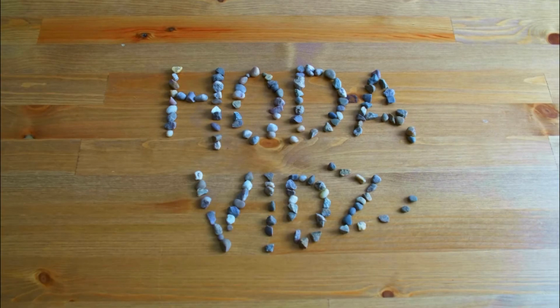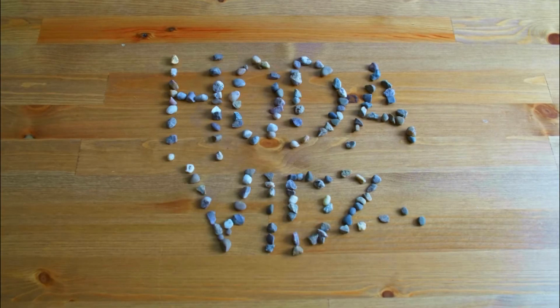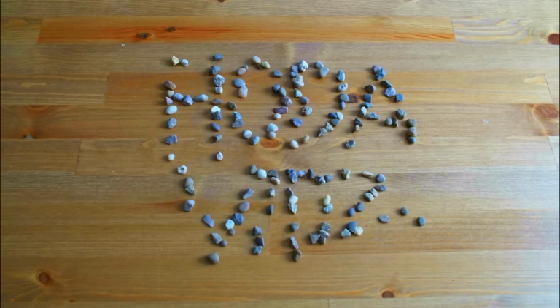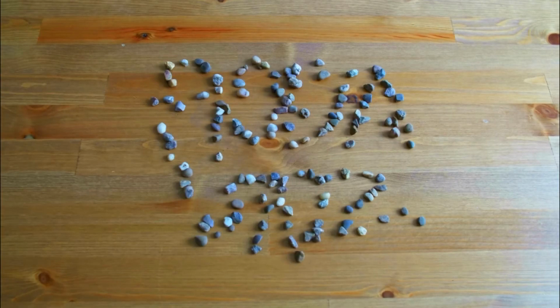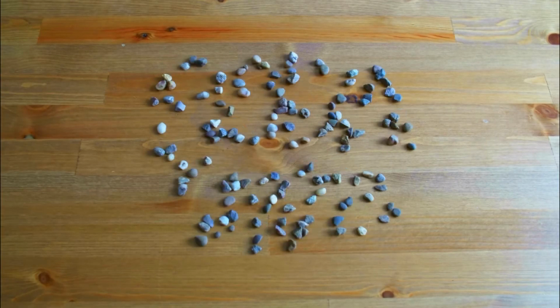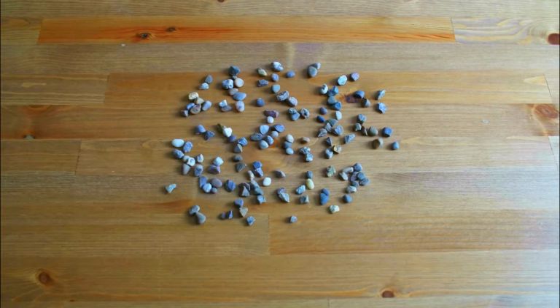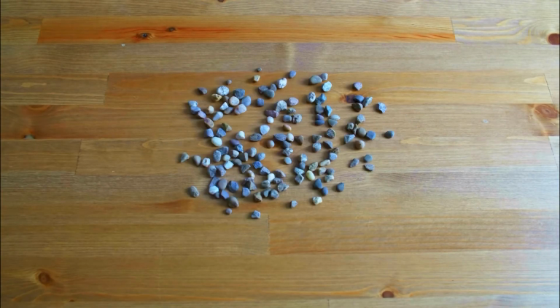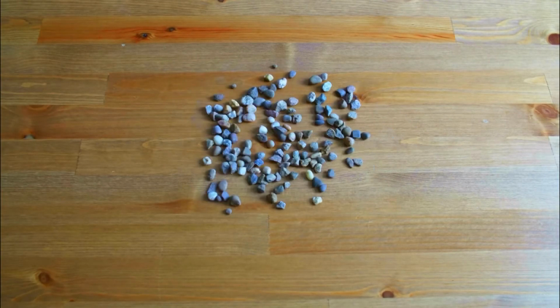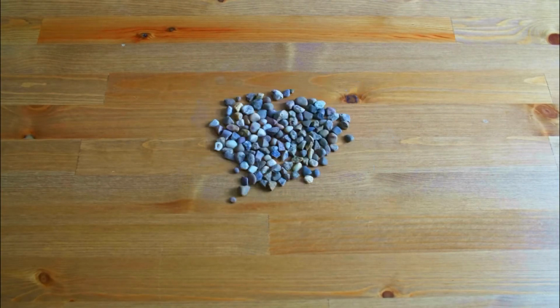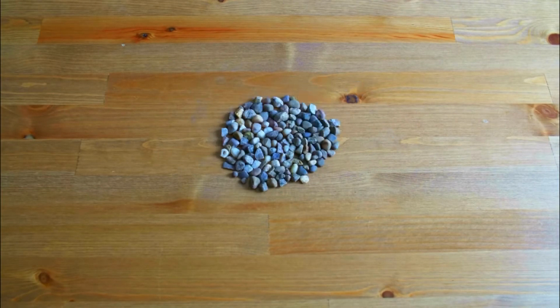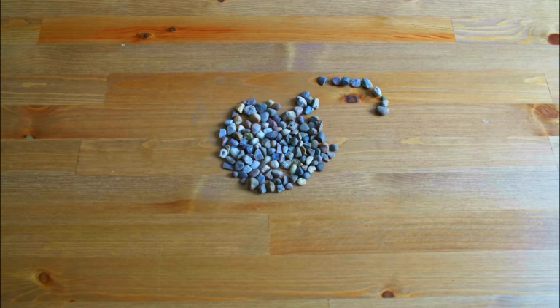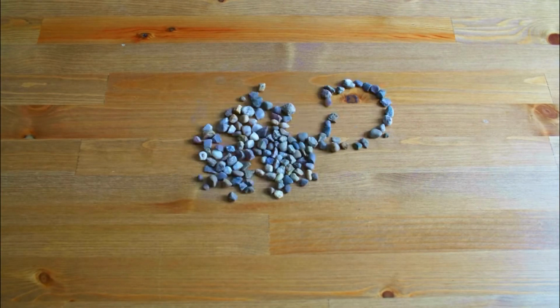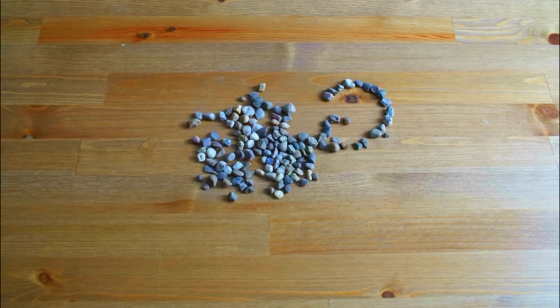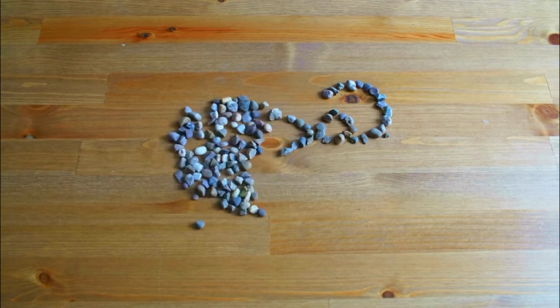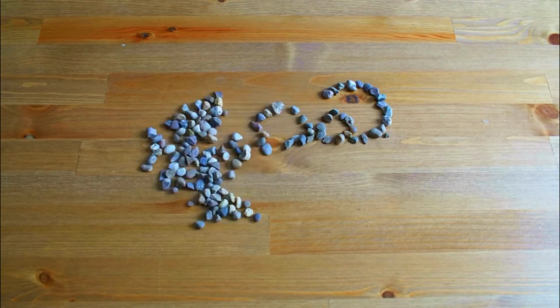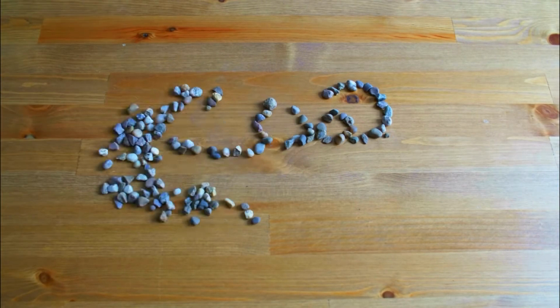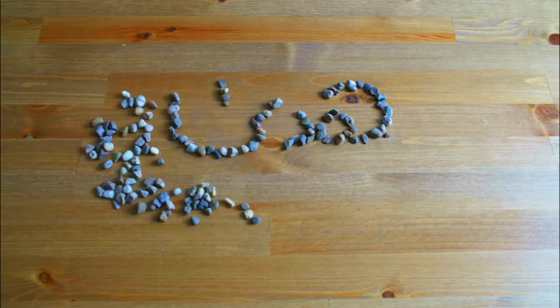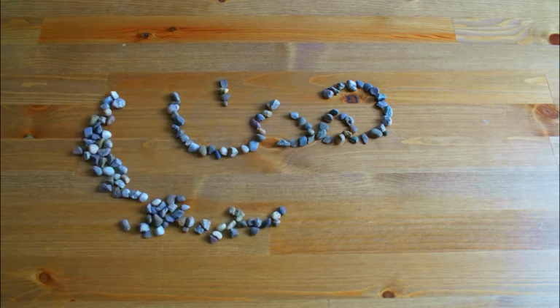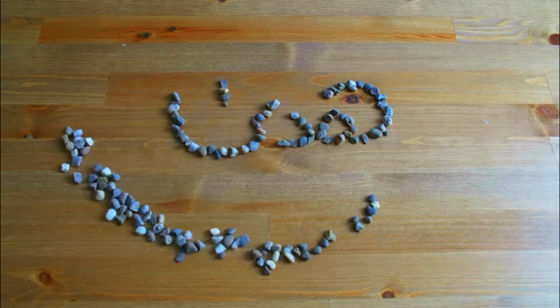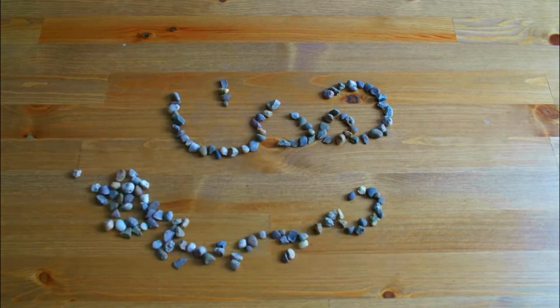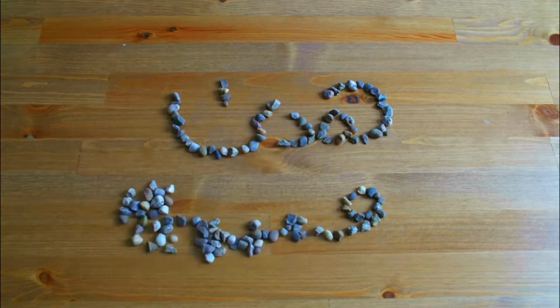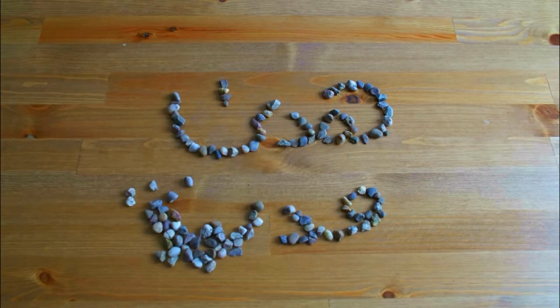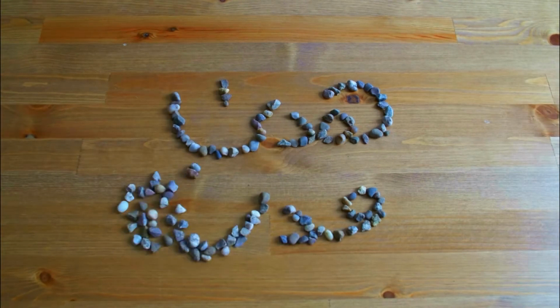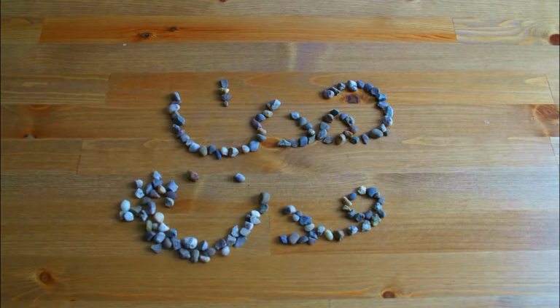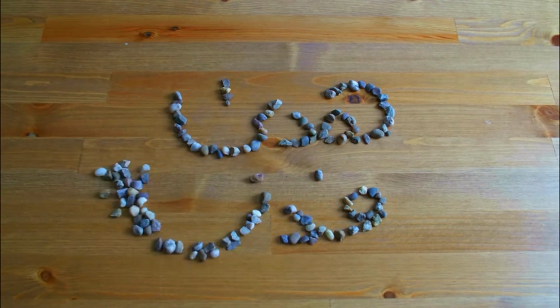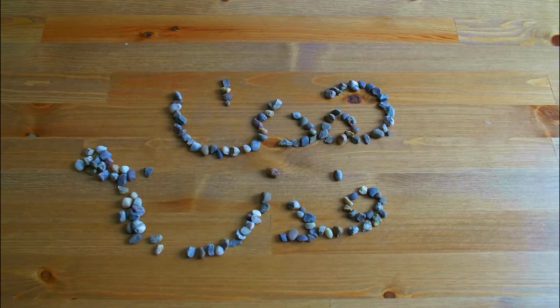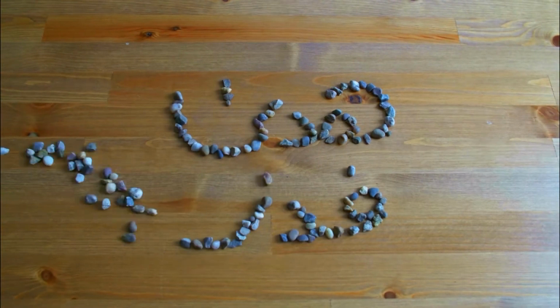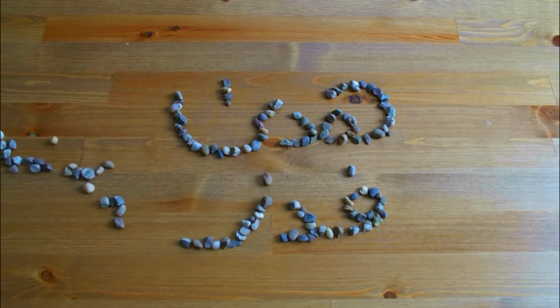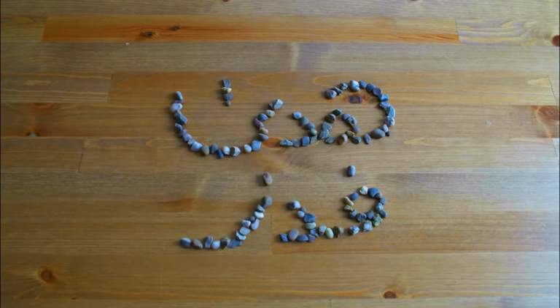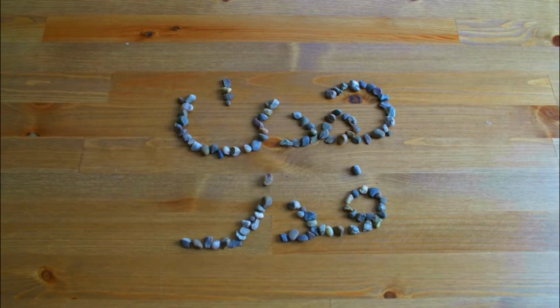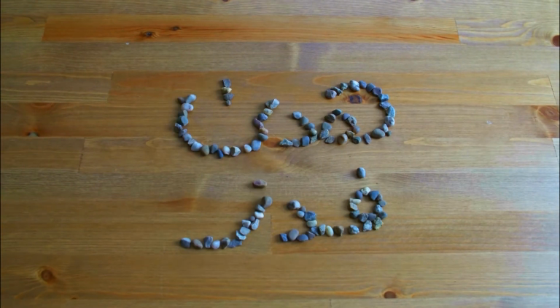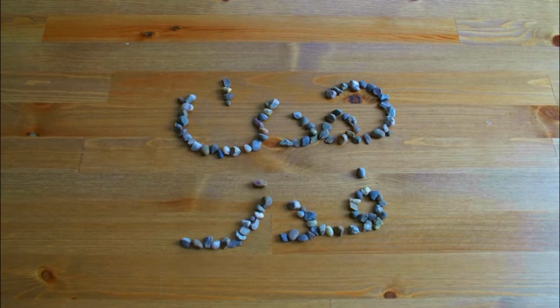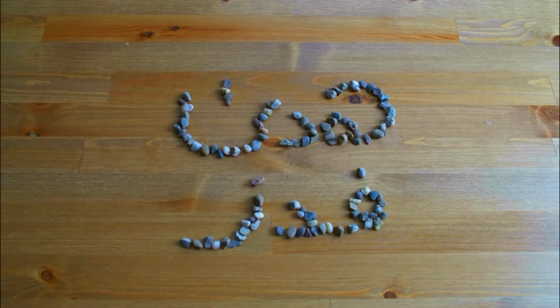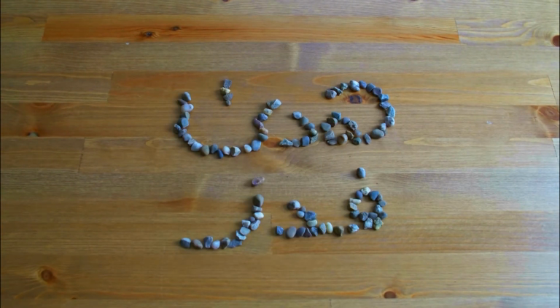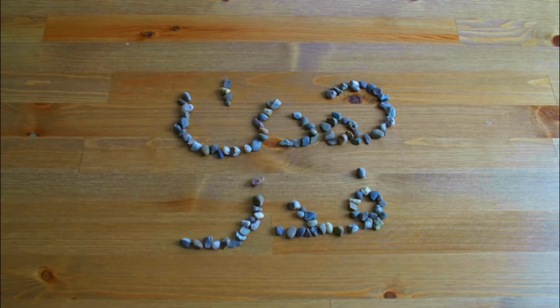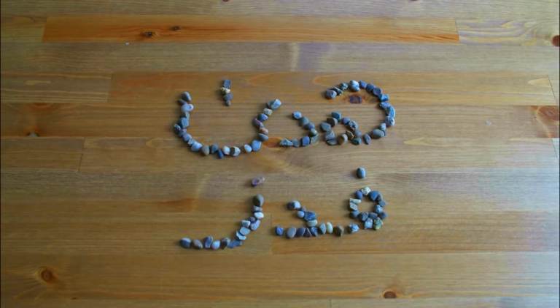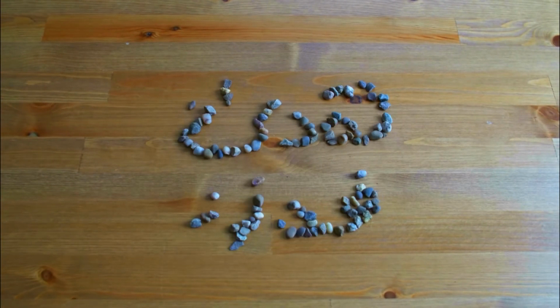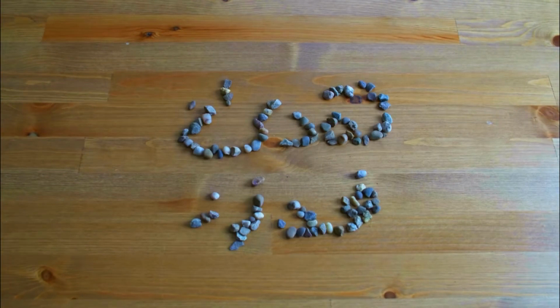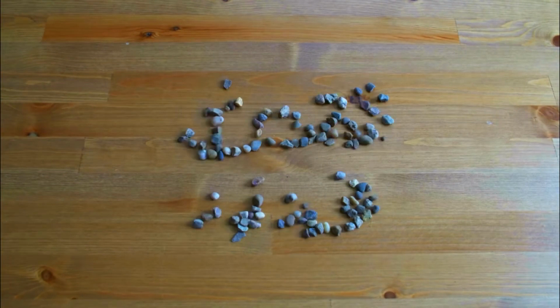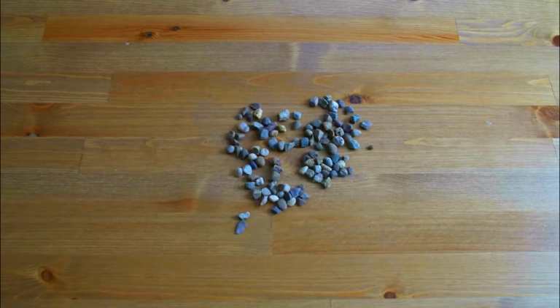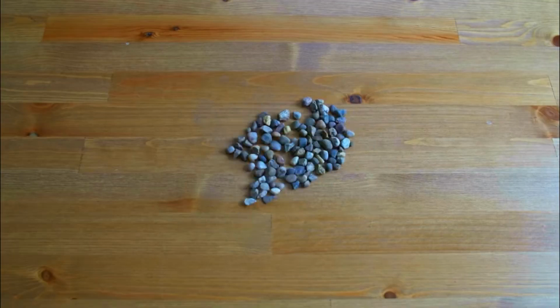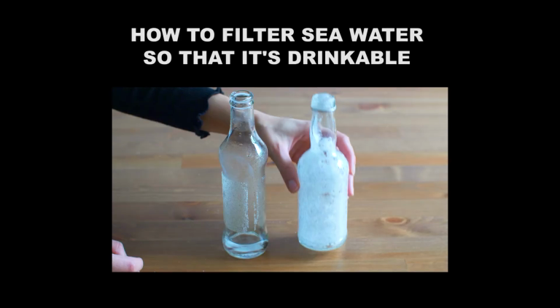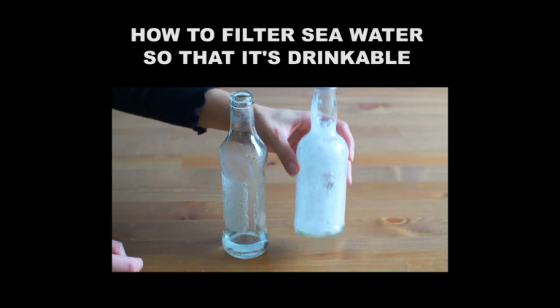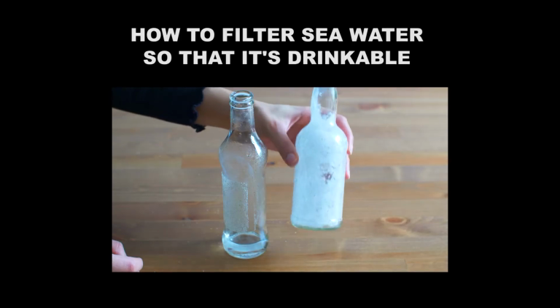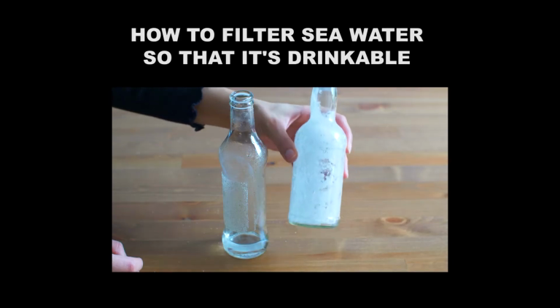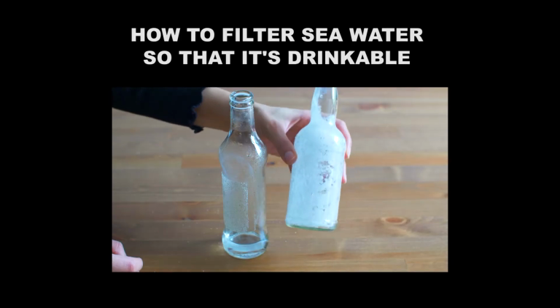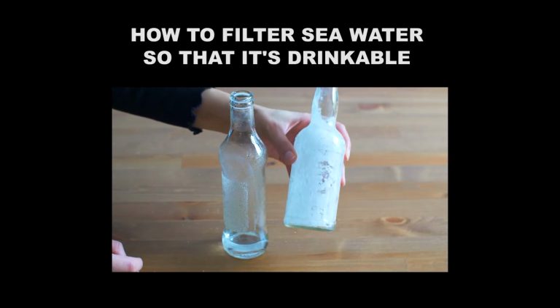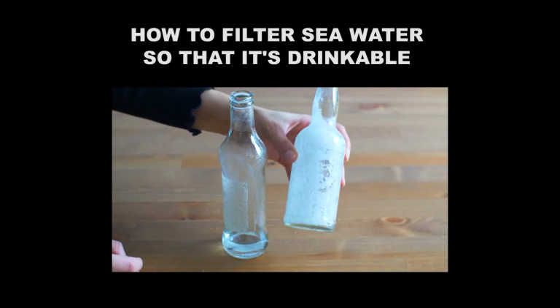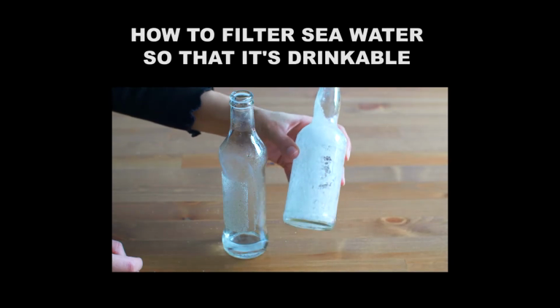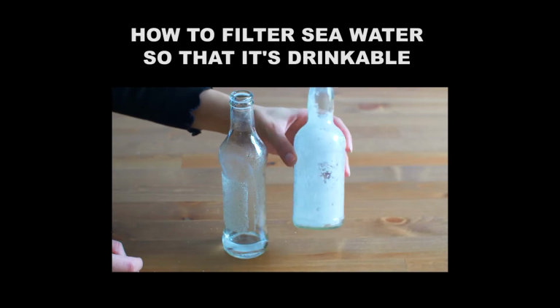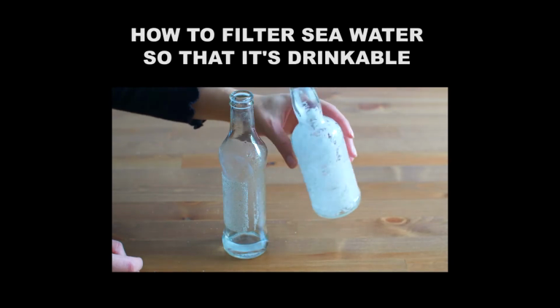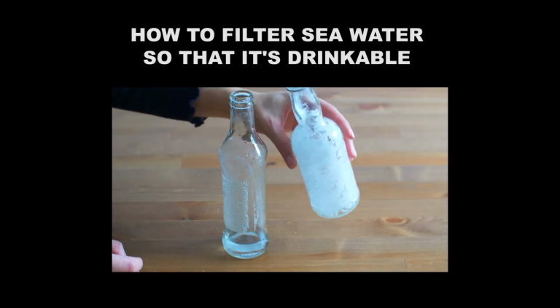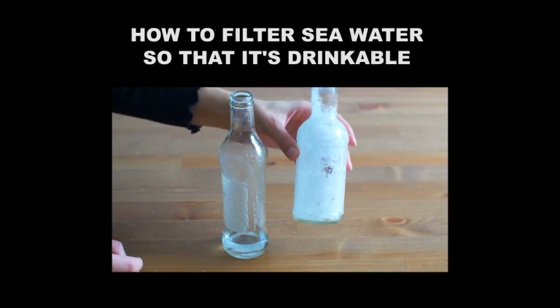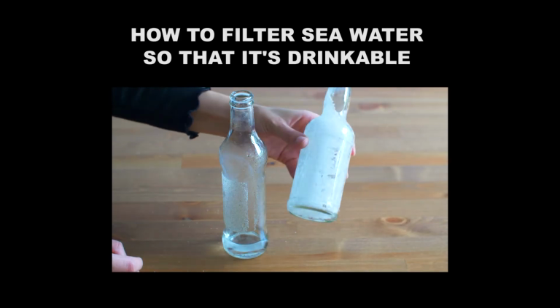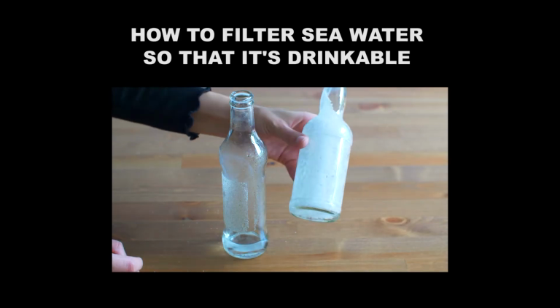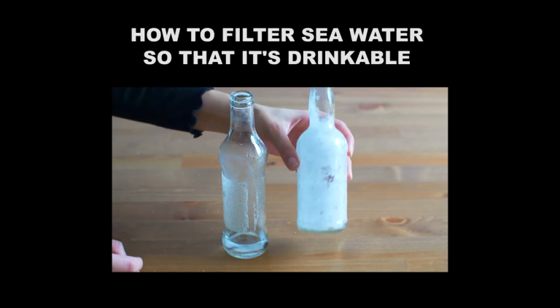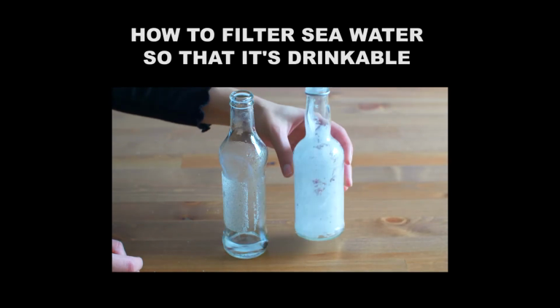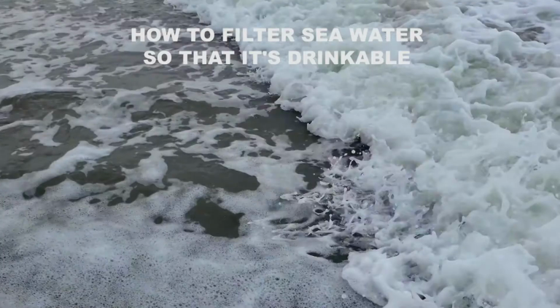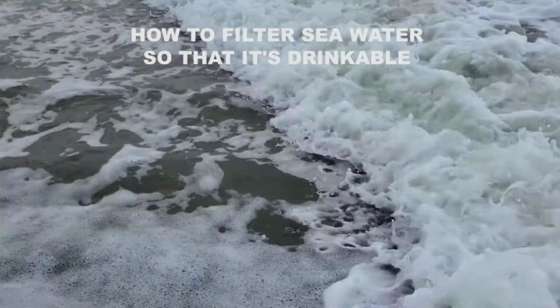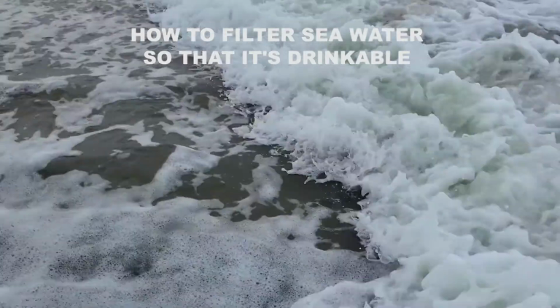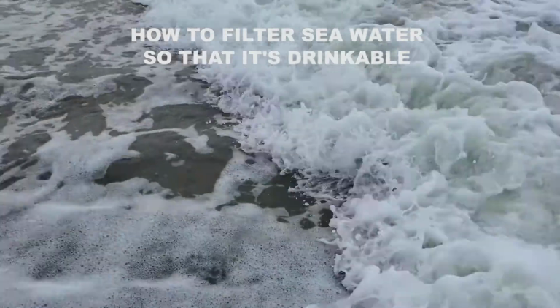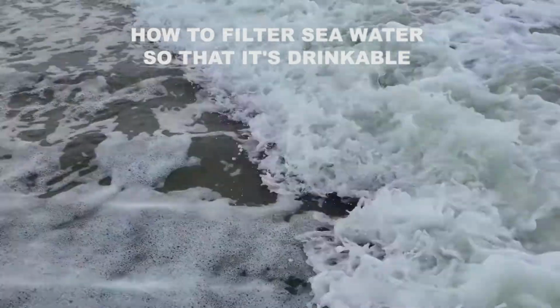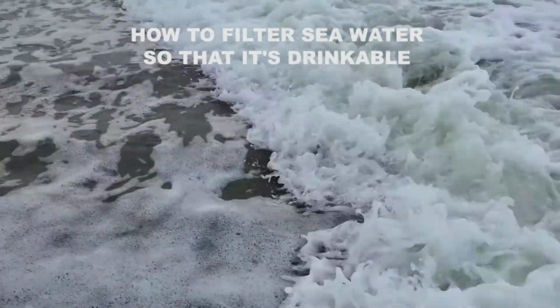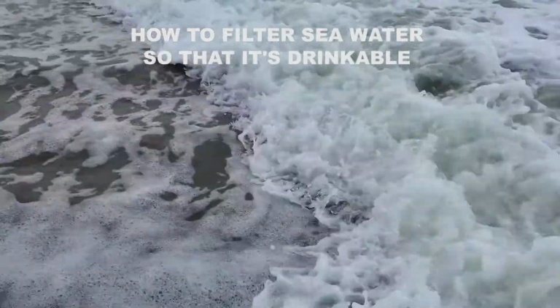Welcome to my channel. I'm Huda Asadani and today I'll be looking at one of the techniques used to filter out seawater.